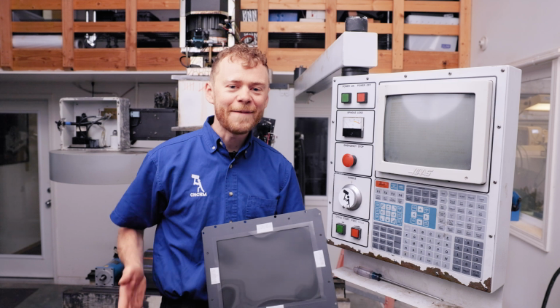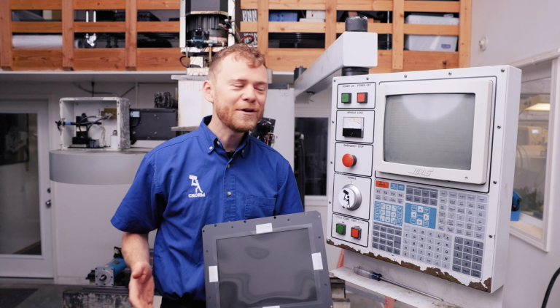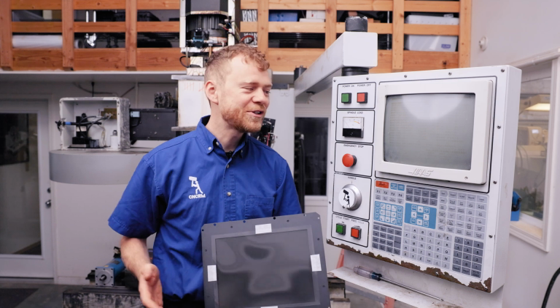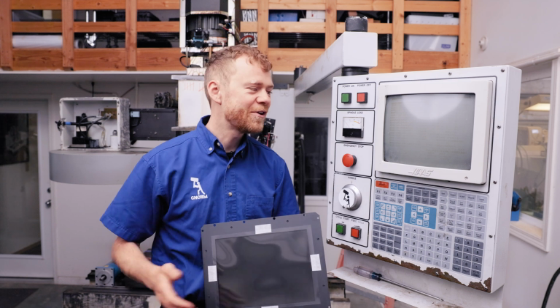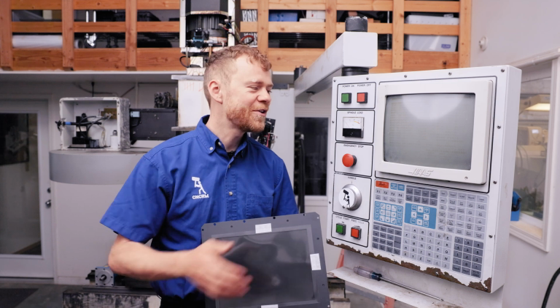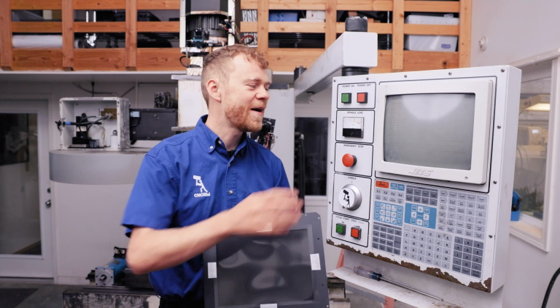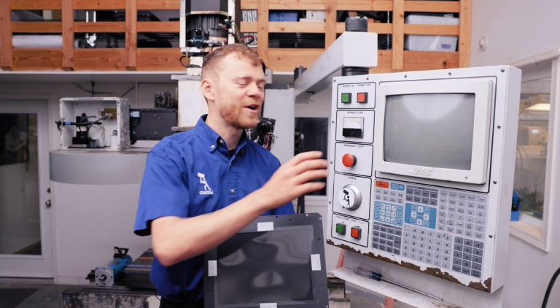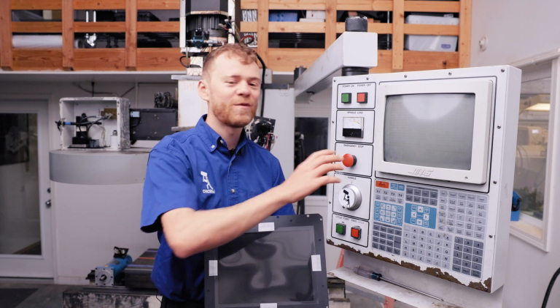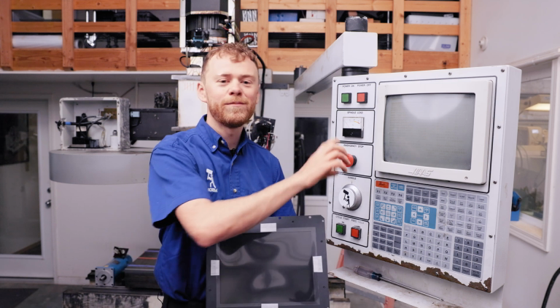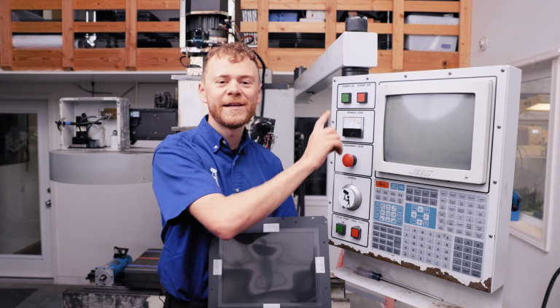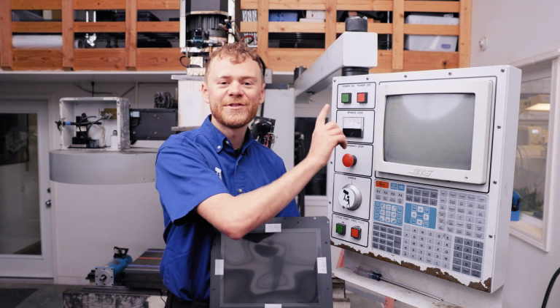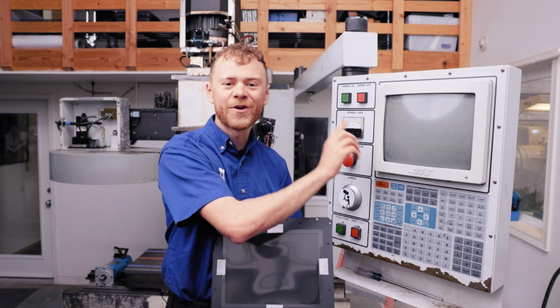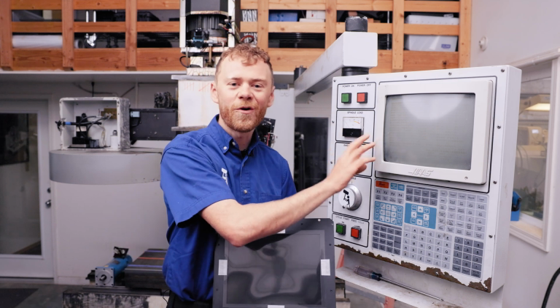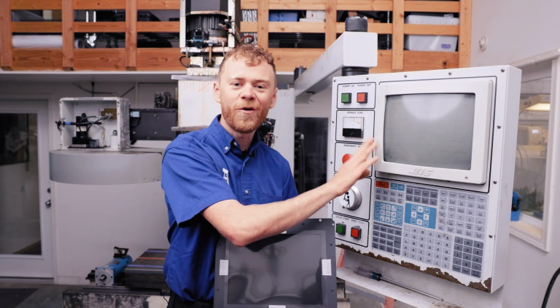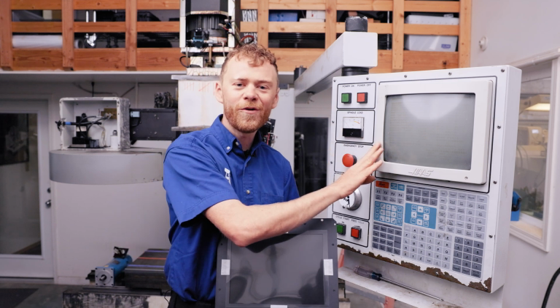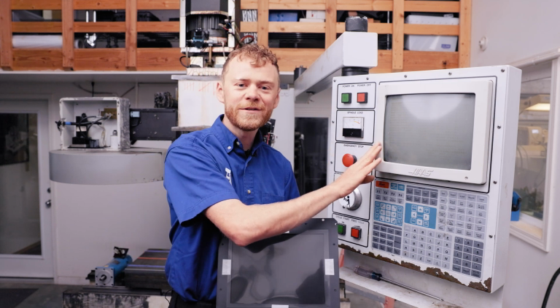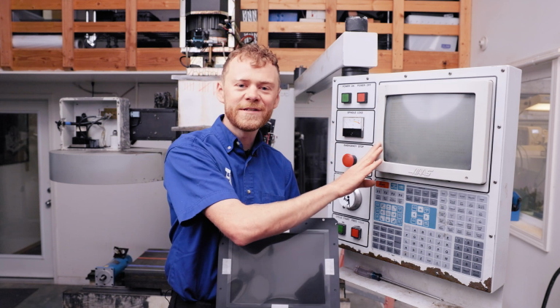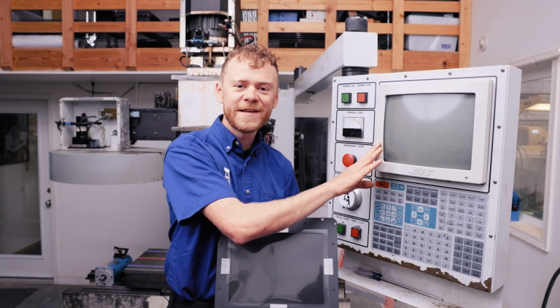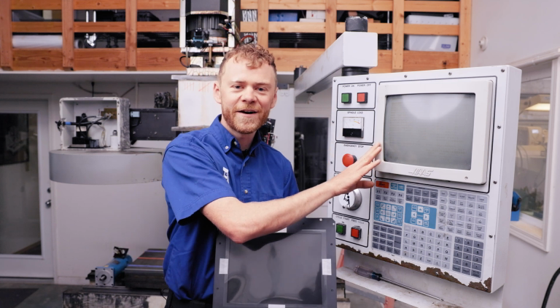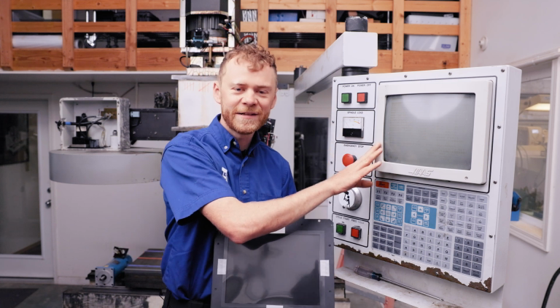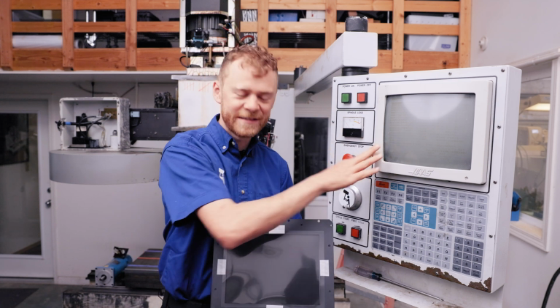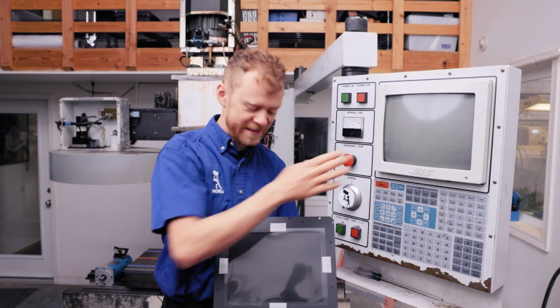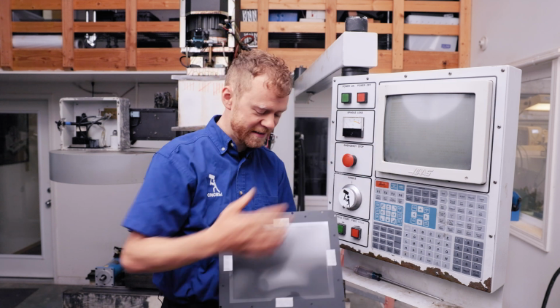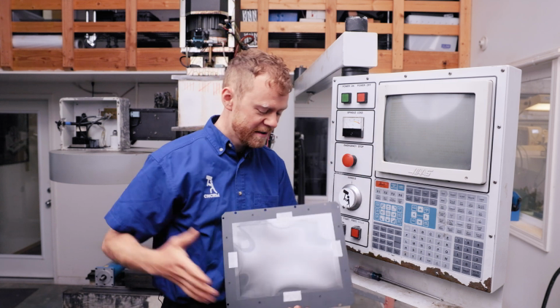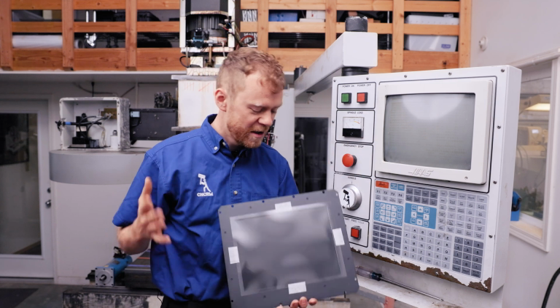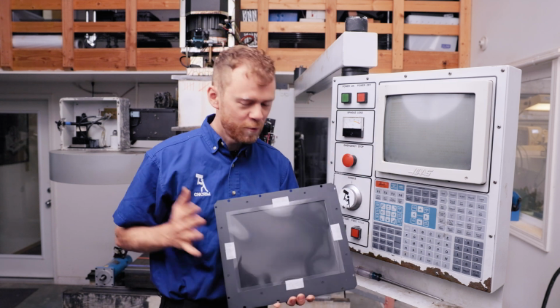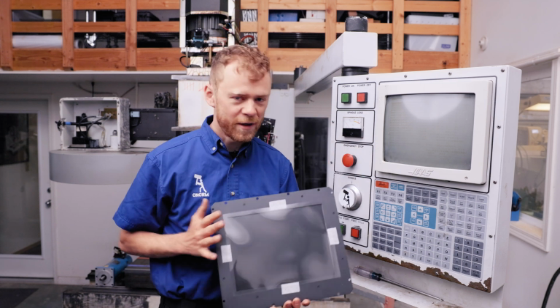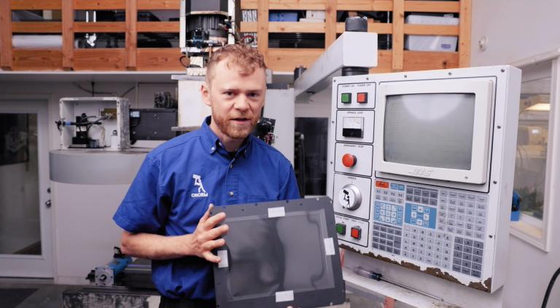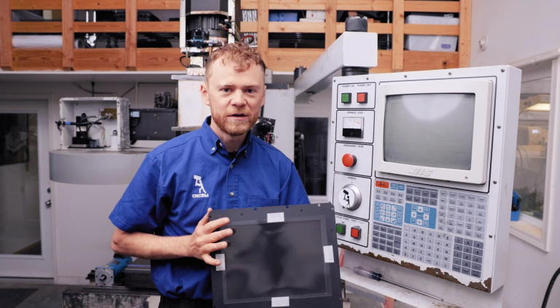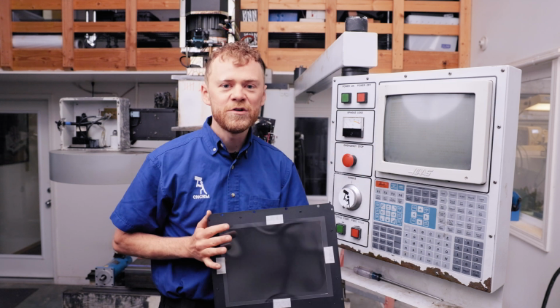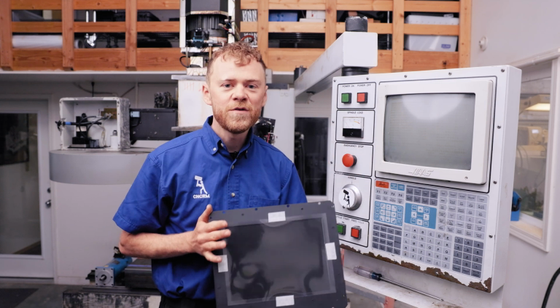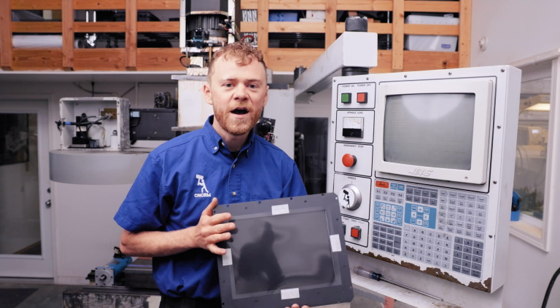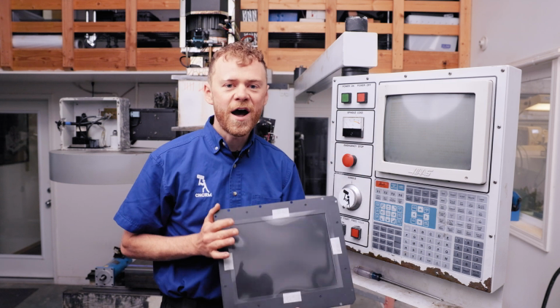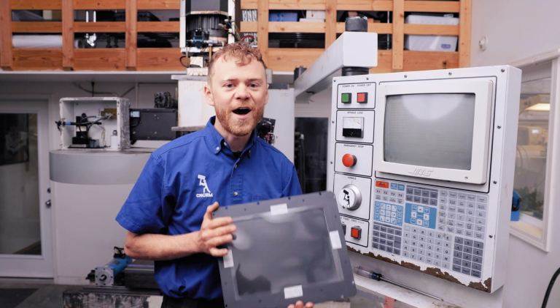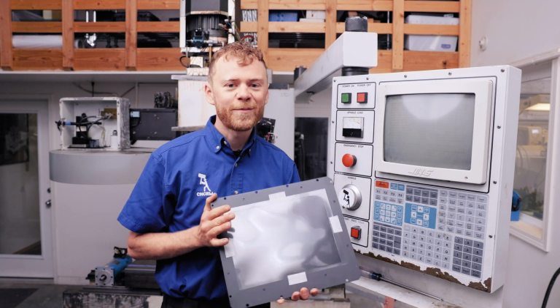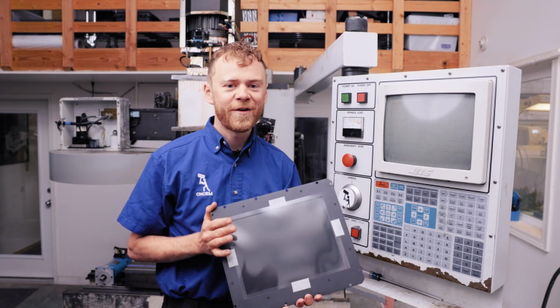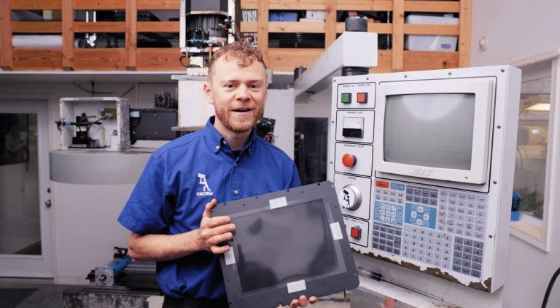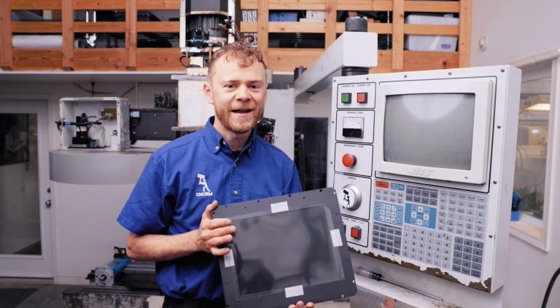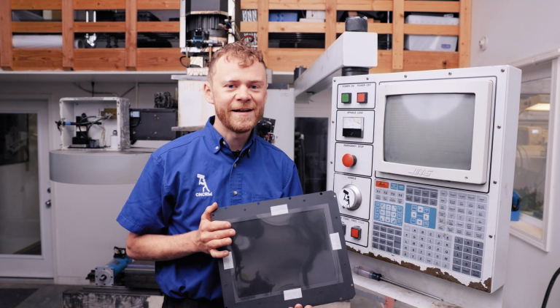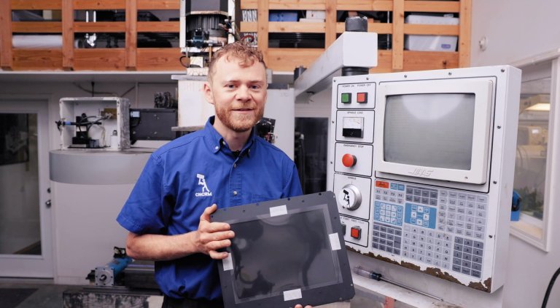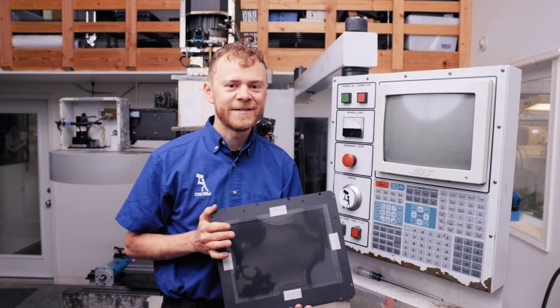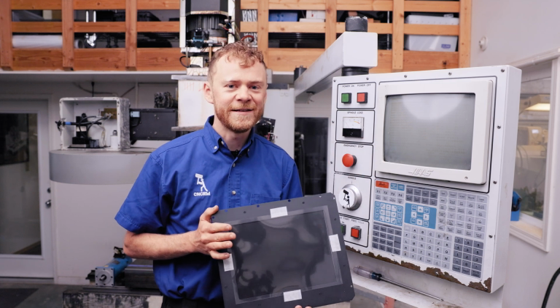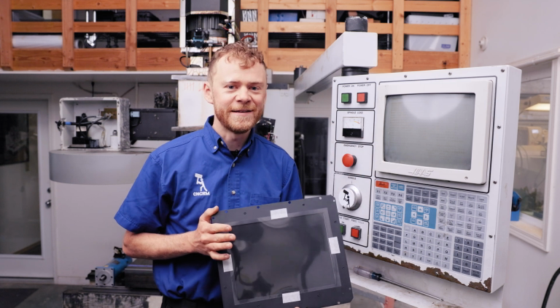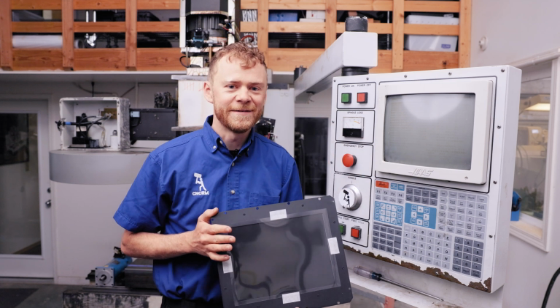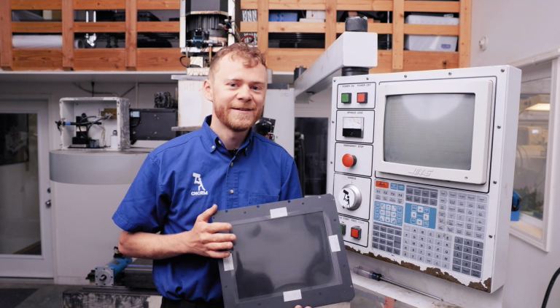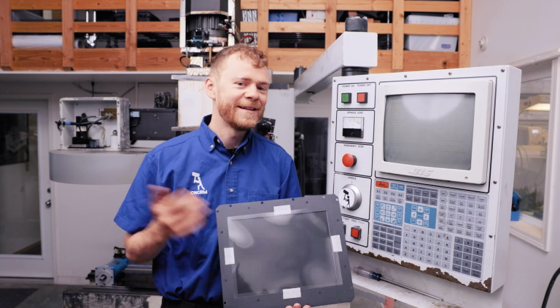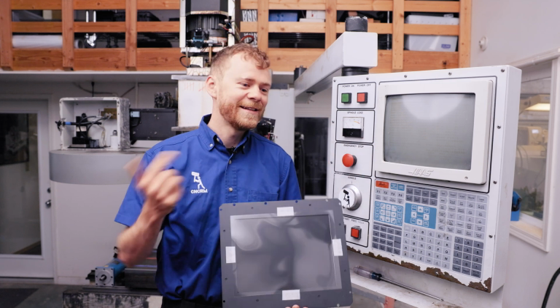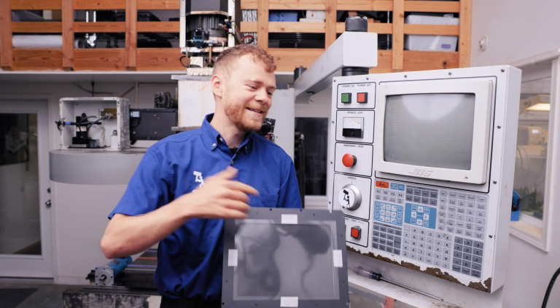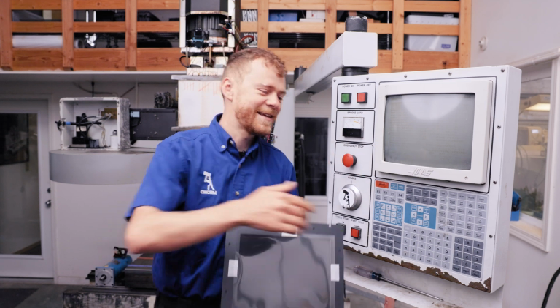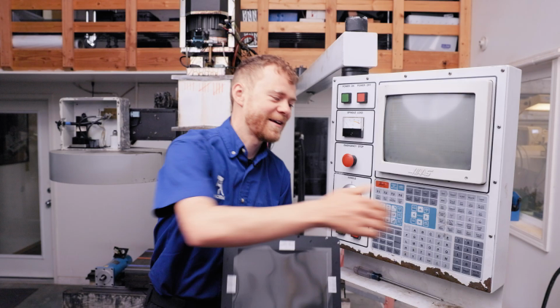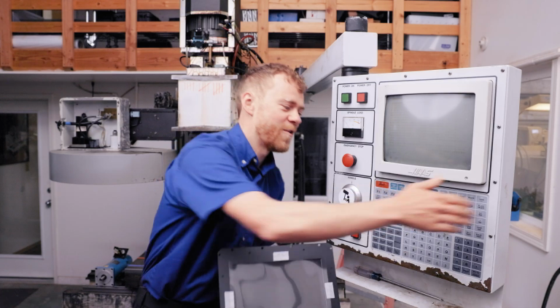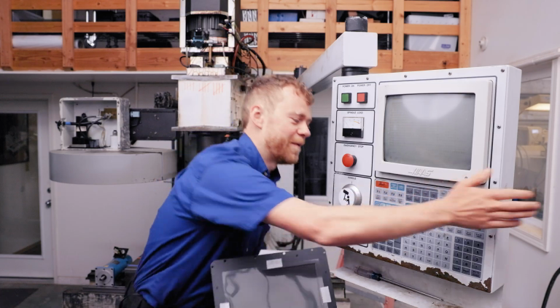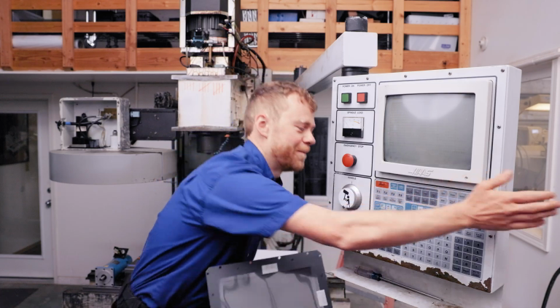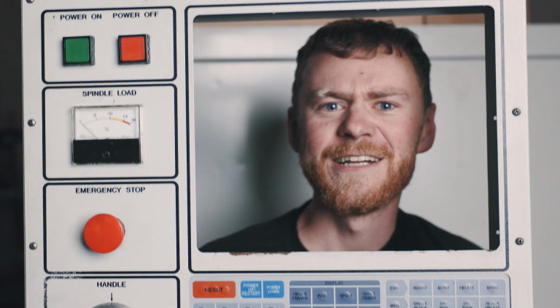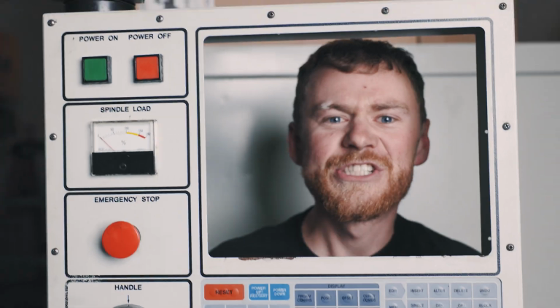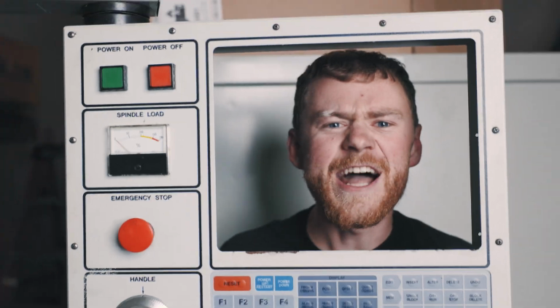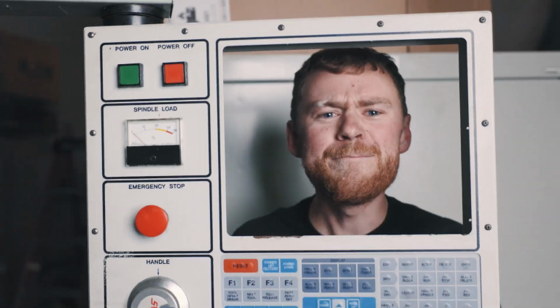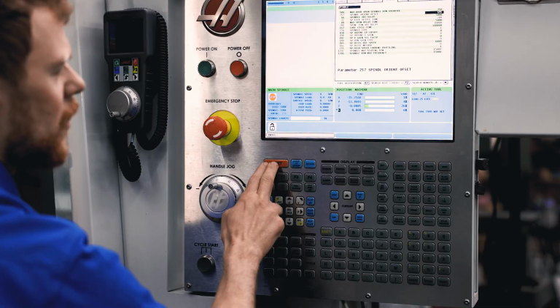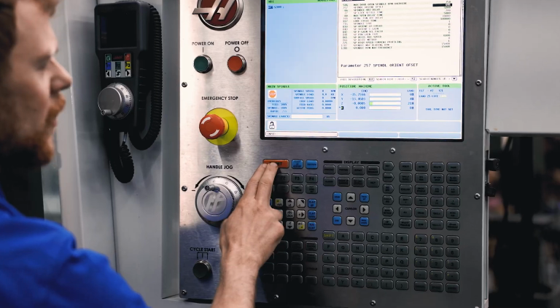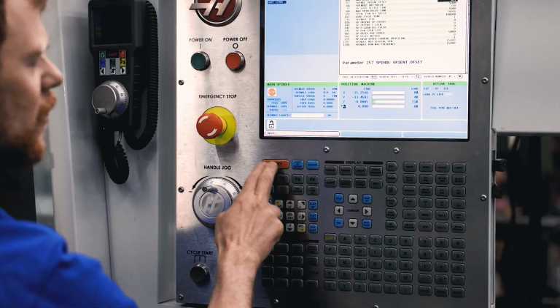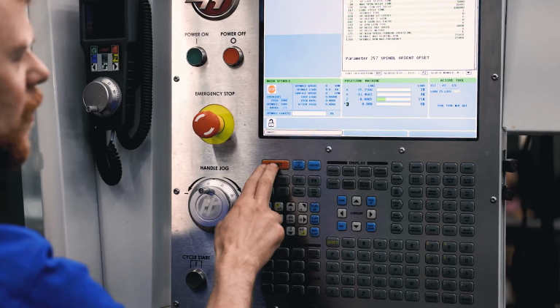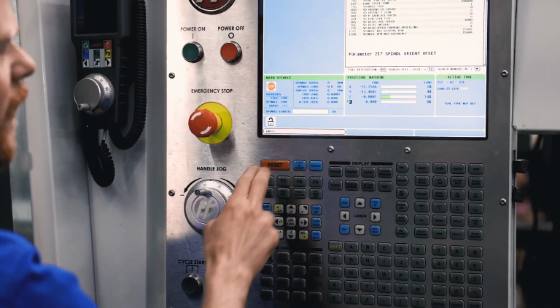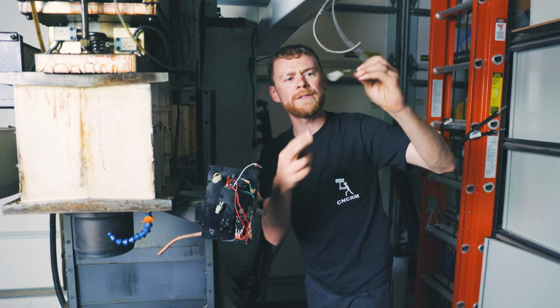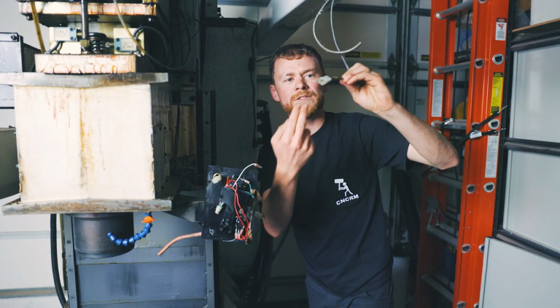I'm going to show you how to replace your old CRT with a new upgraded LCD. Let's get going. I'm the CNC repairman.